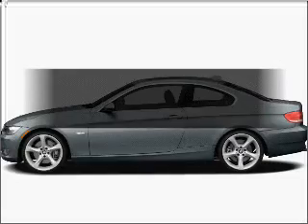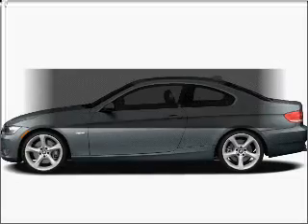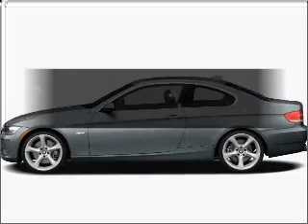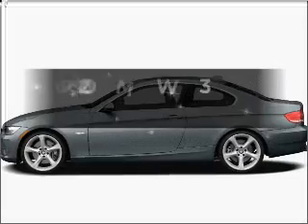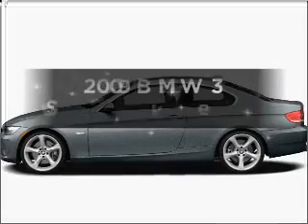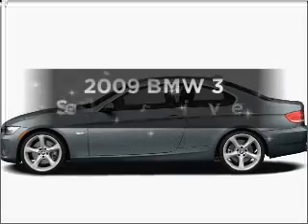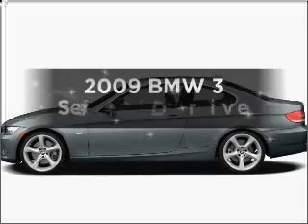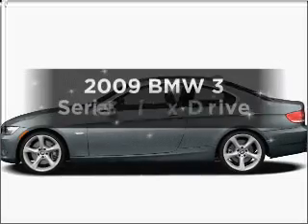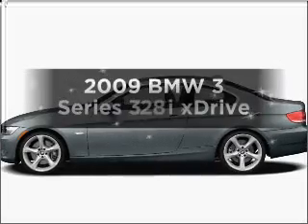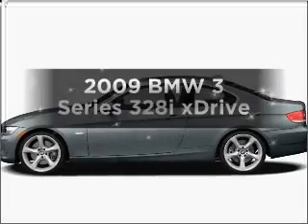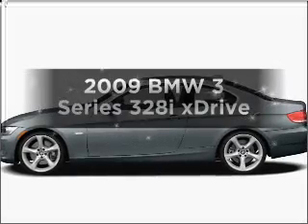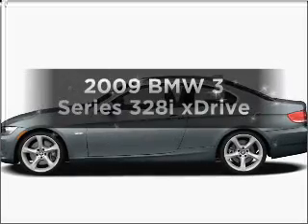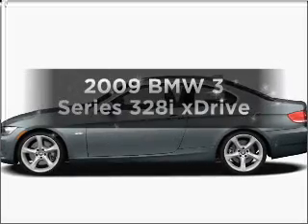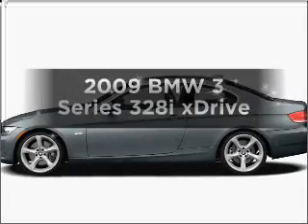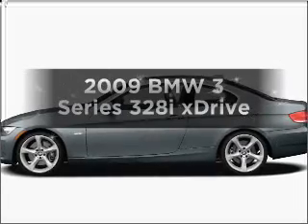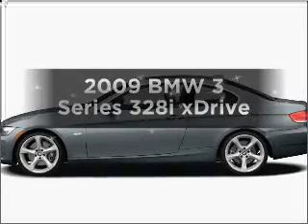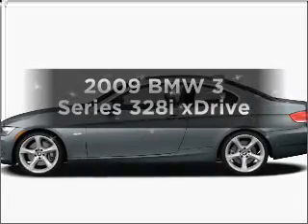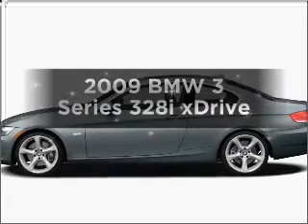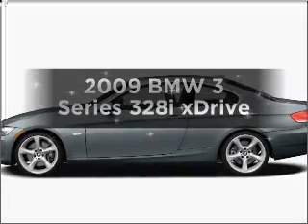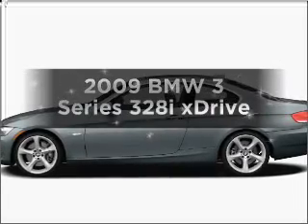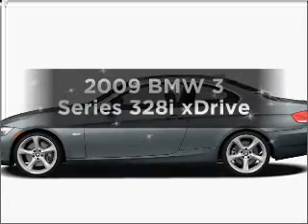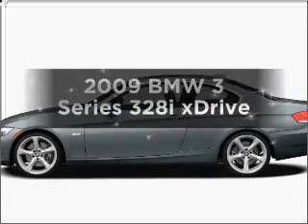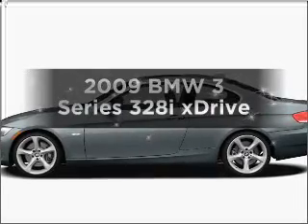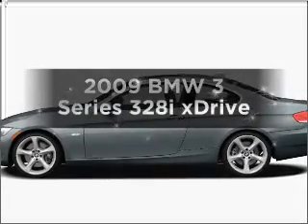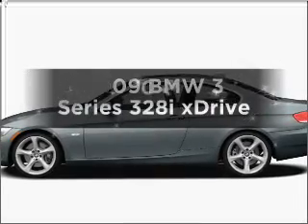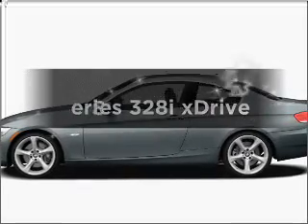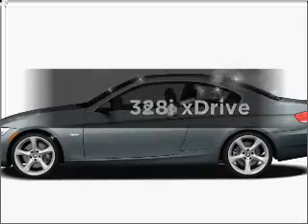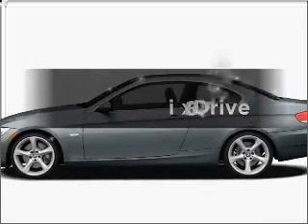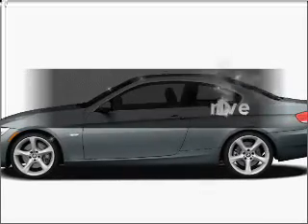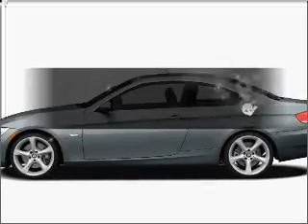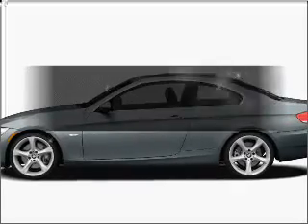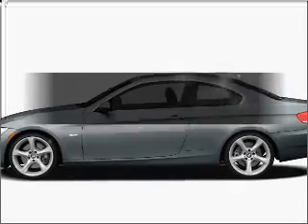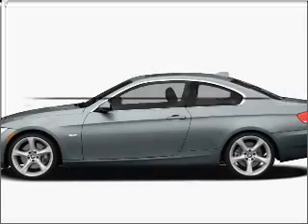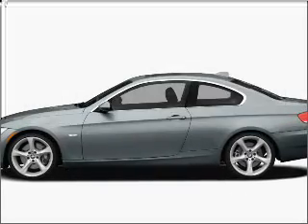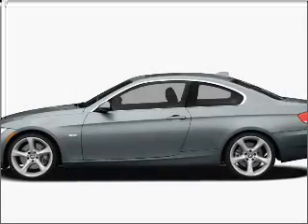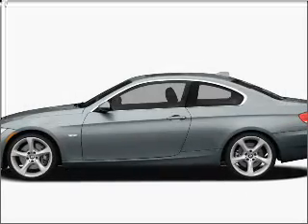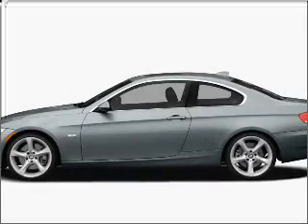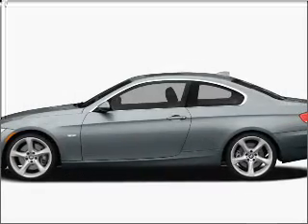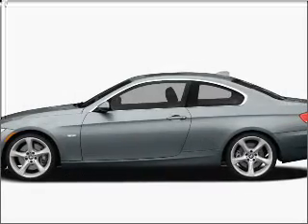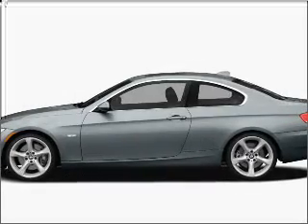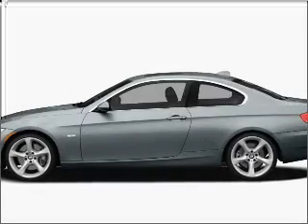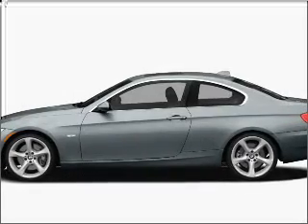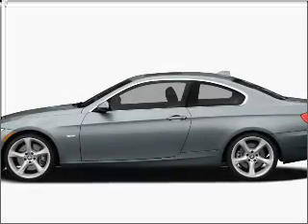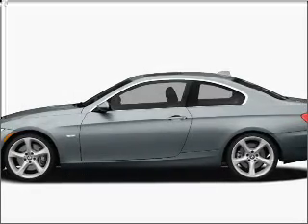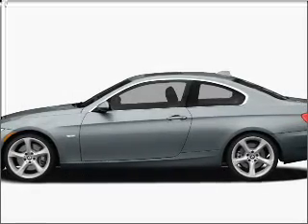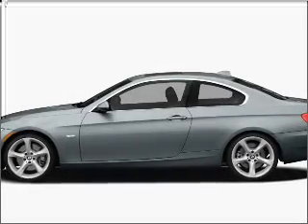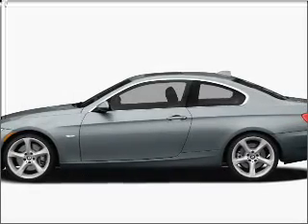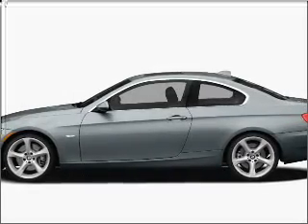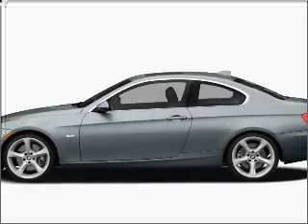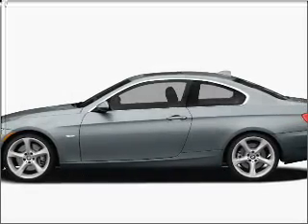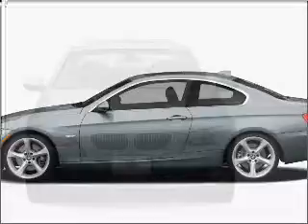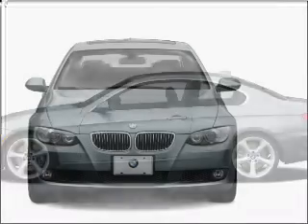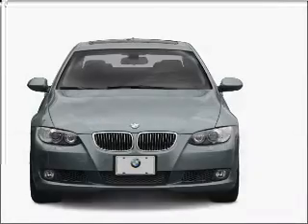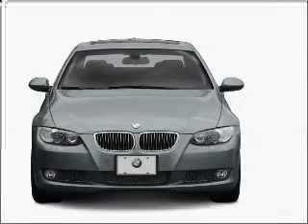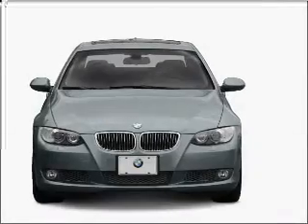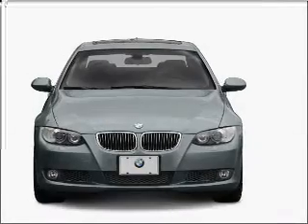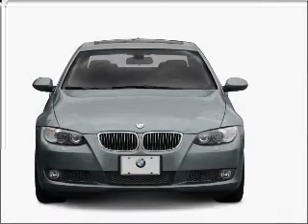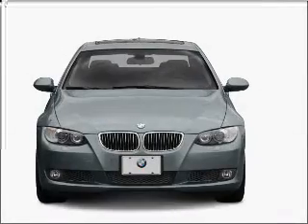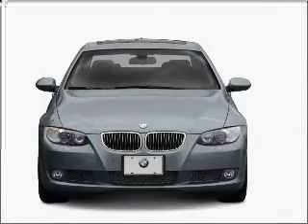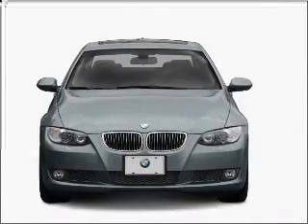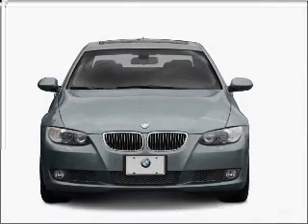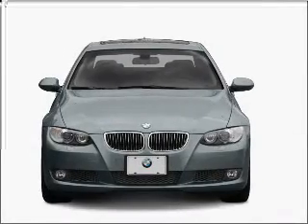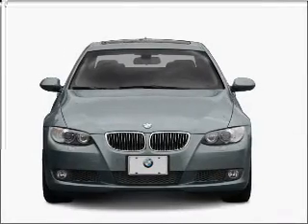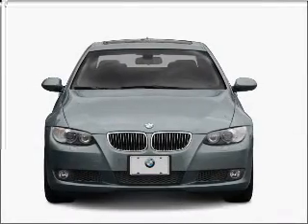Introducing the 2009 BMW 3 Series. Everything you need under one roof with this great vehicle.